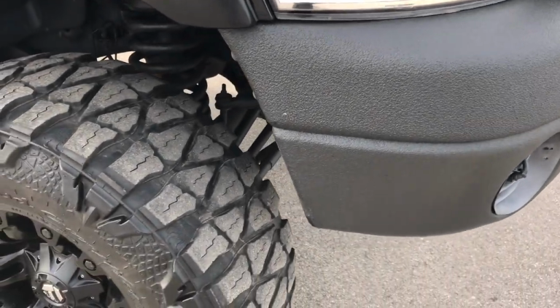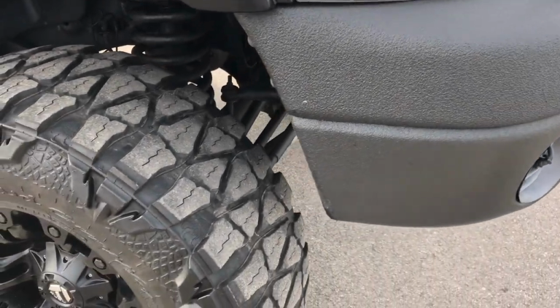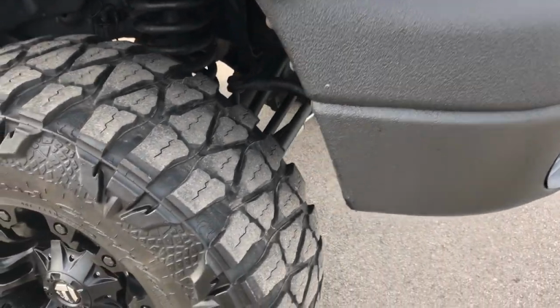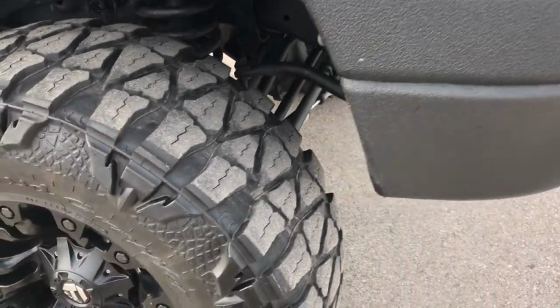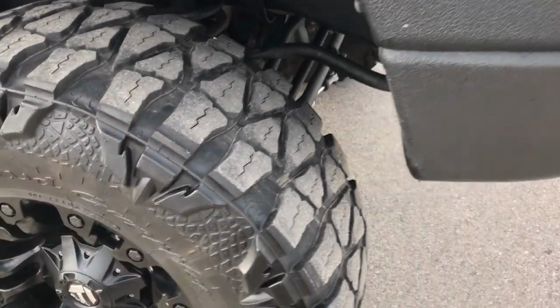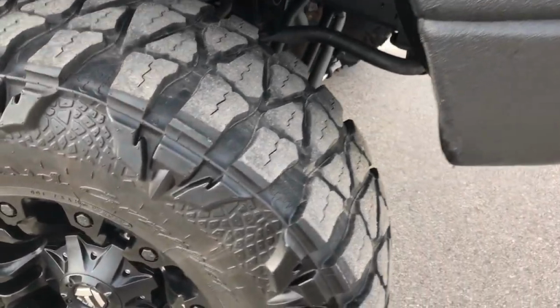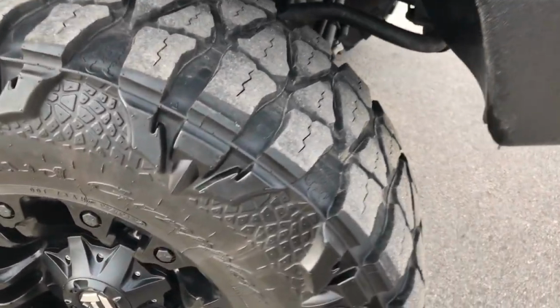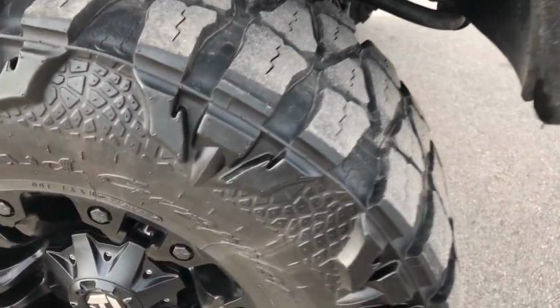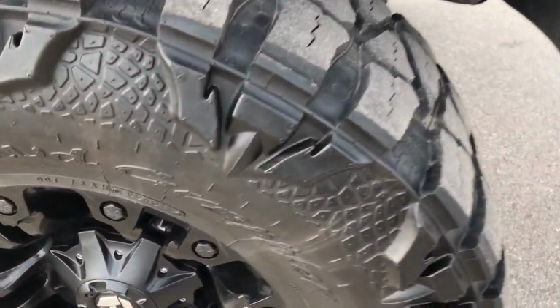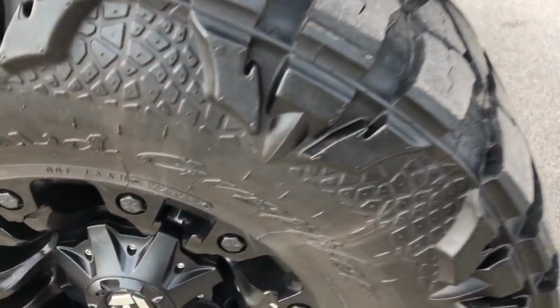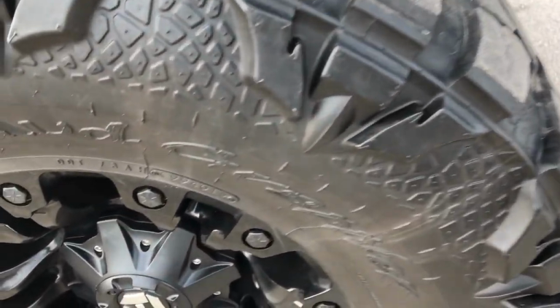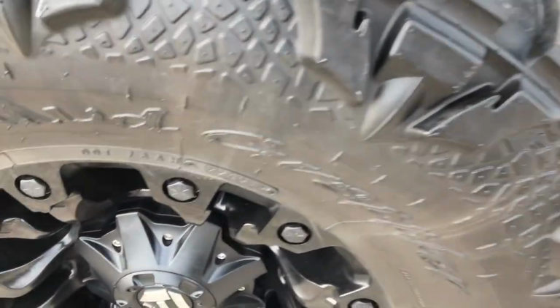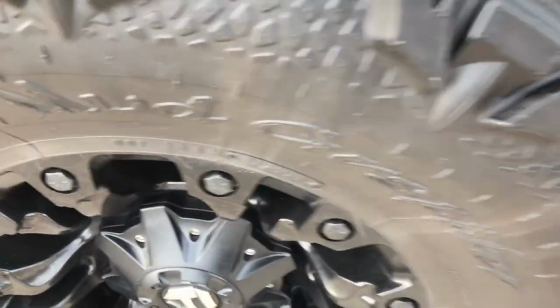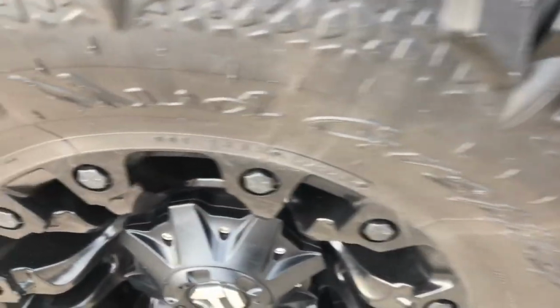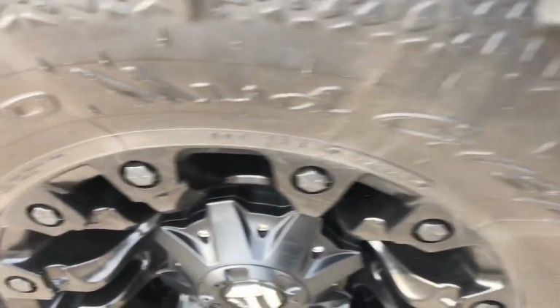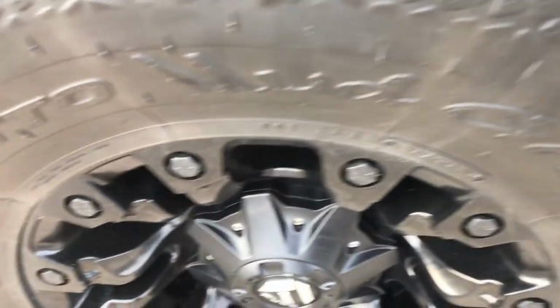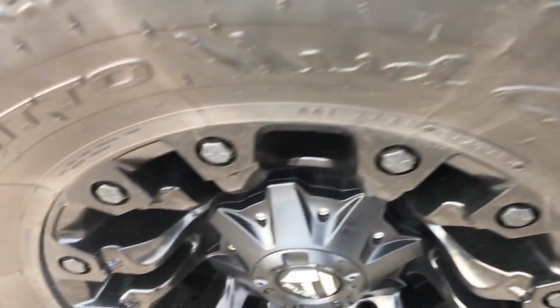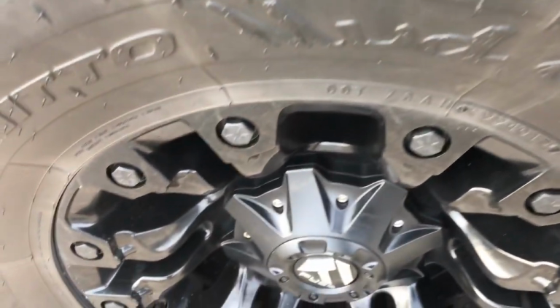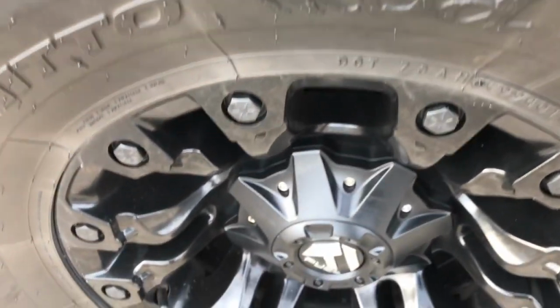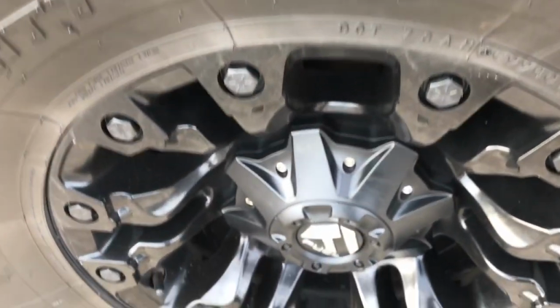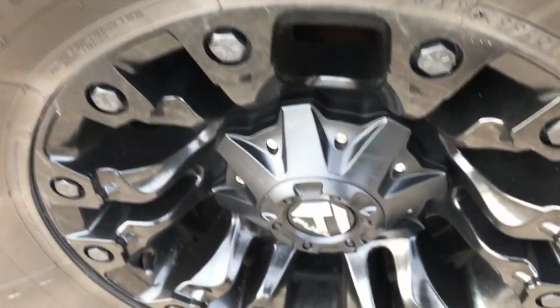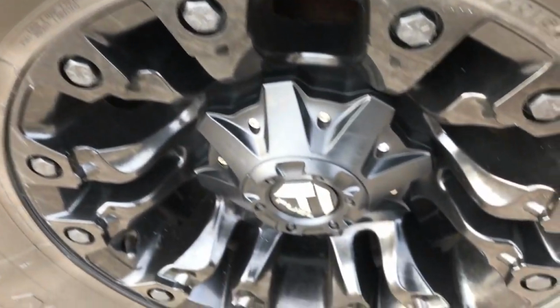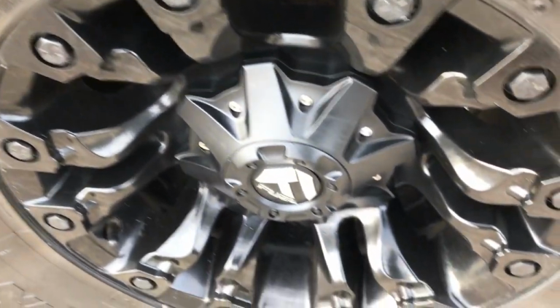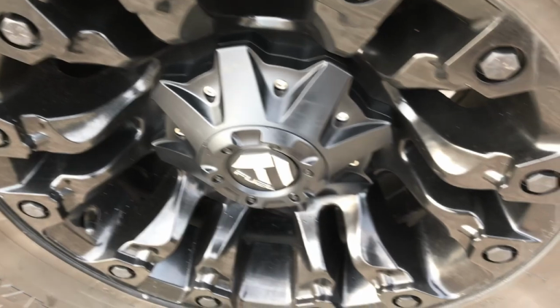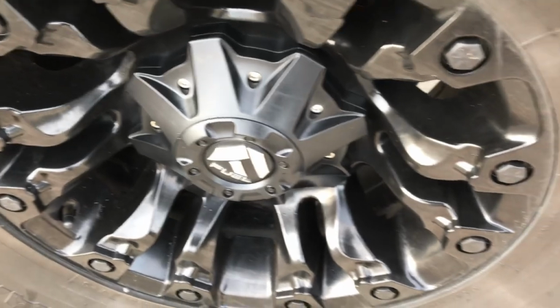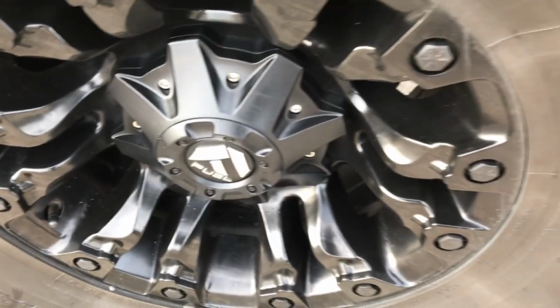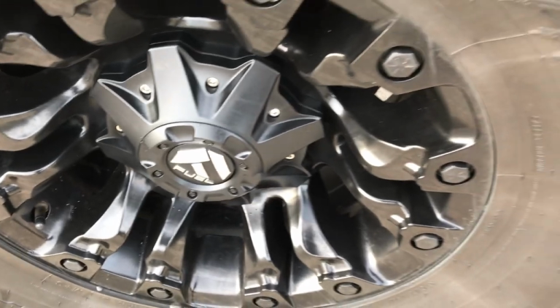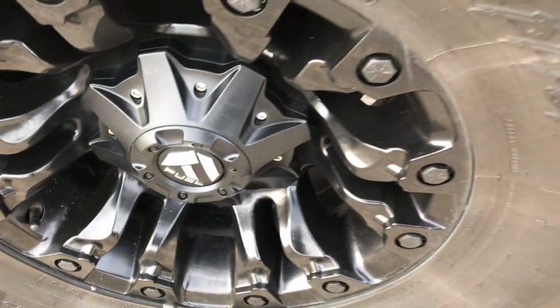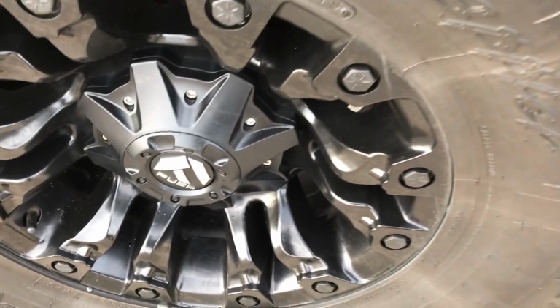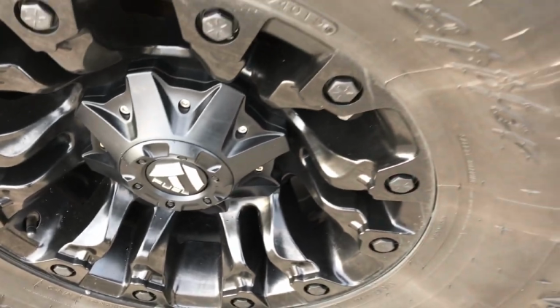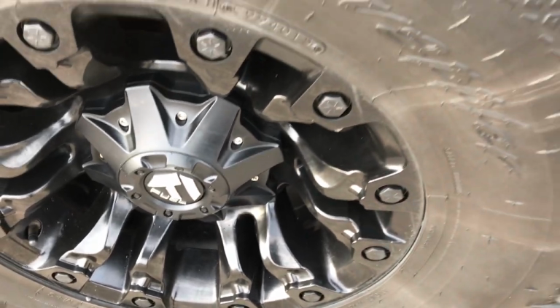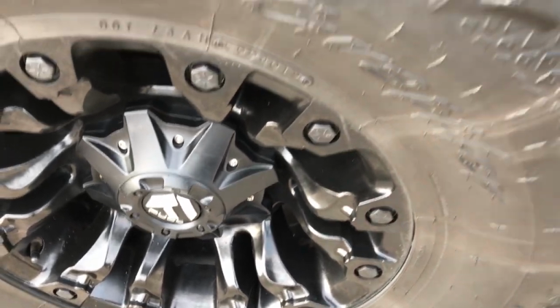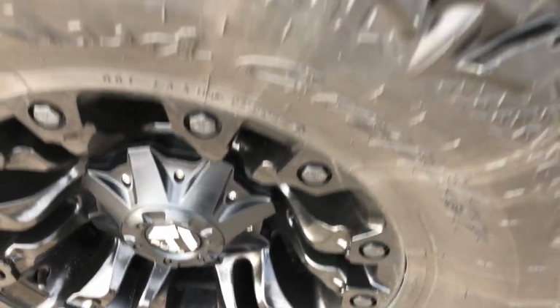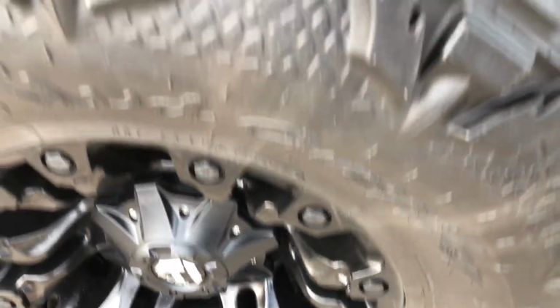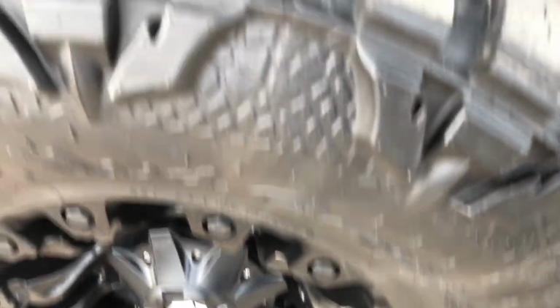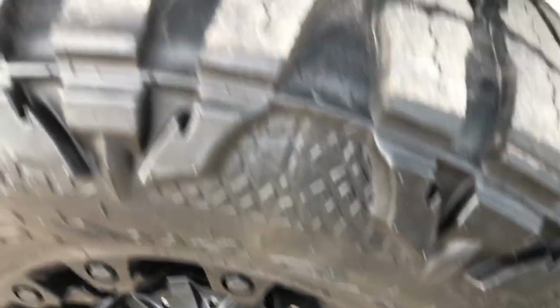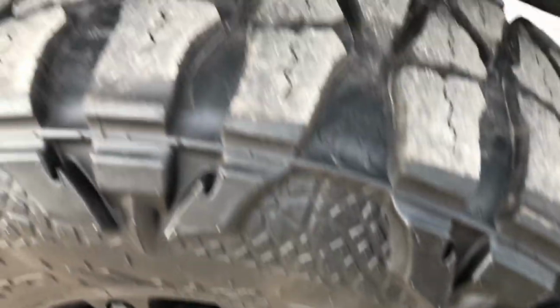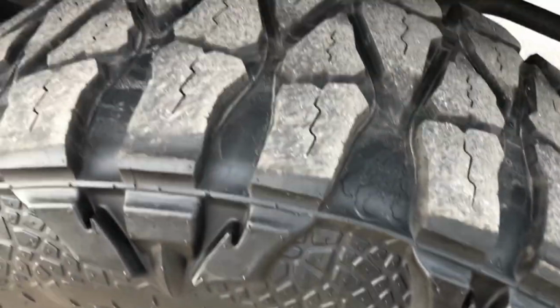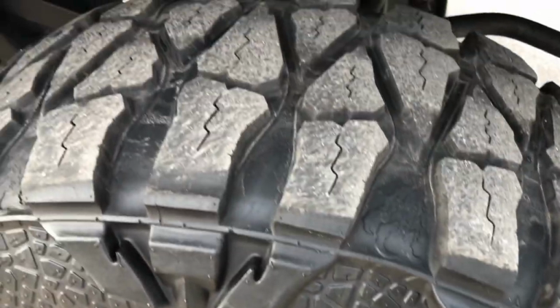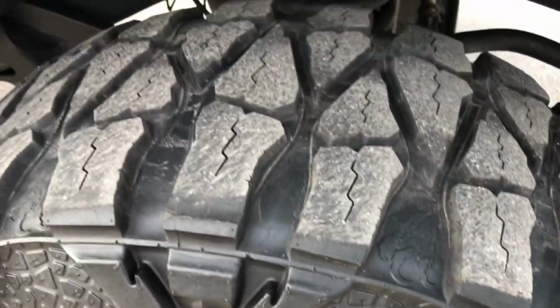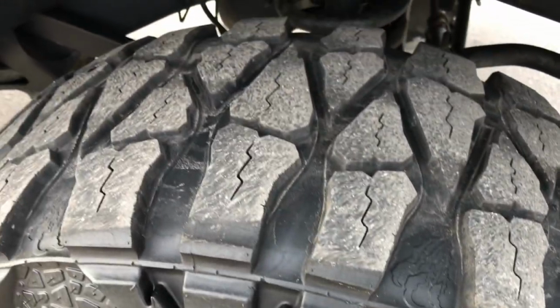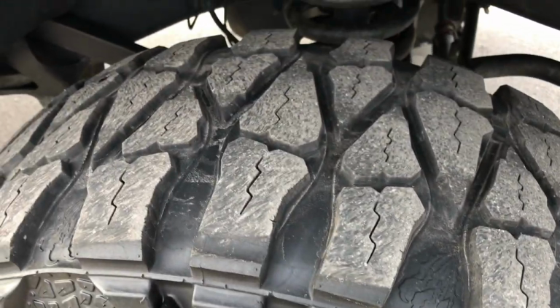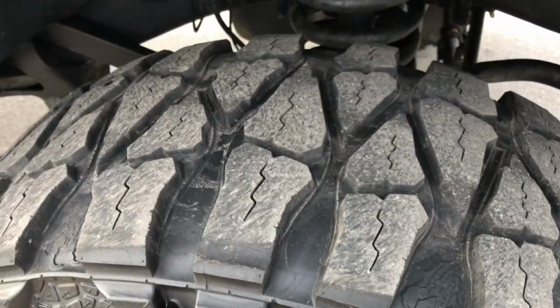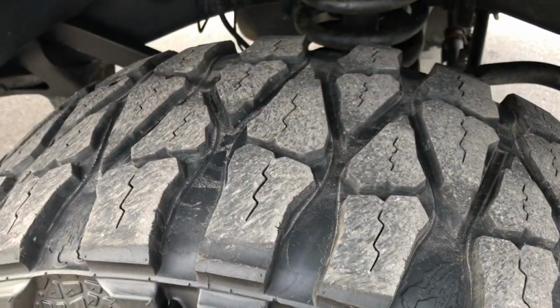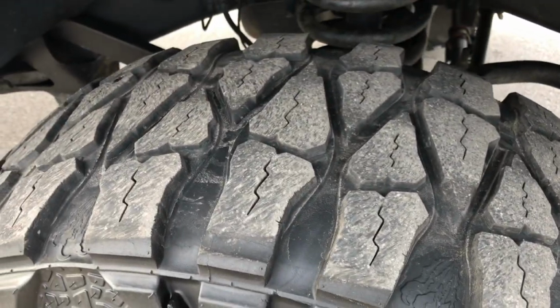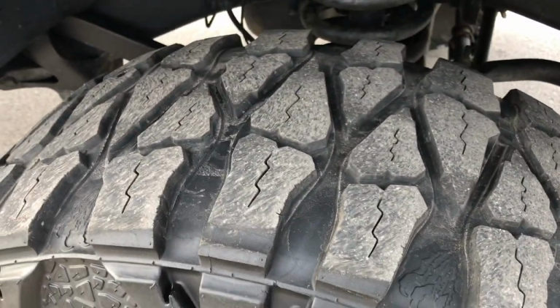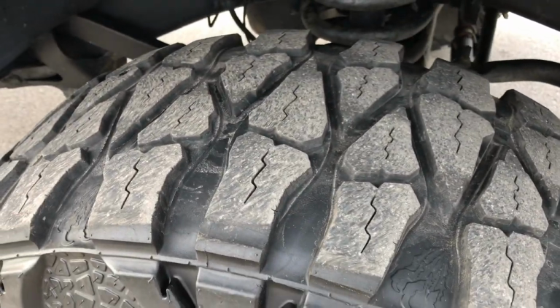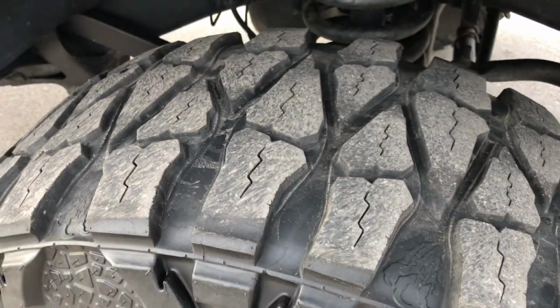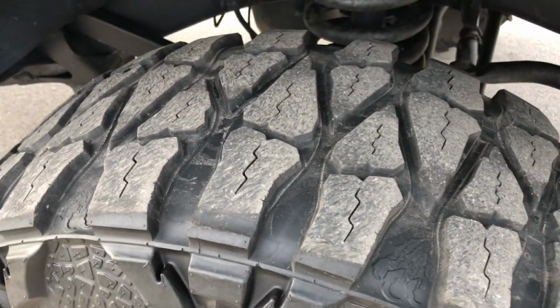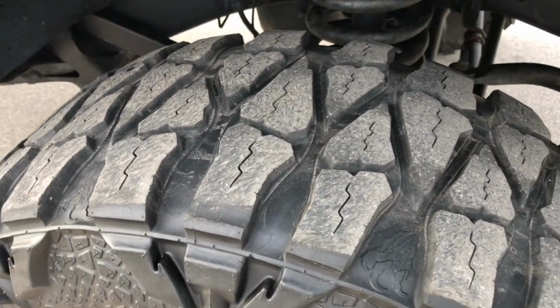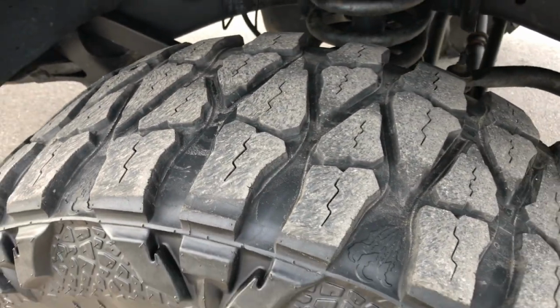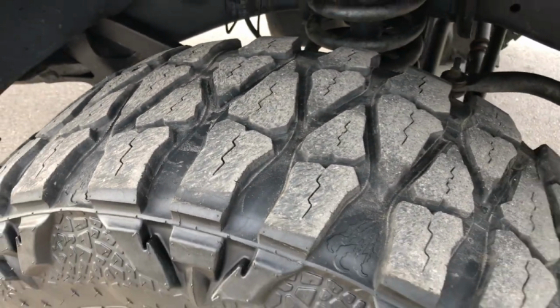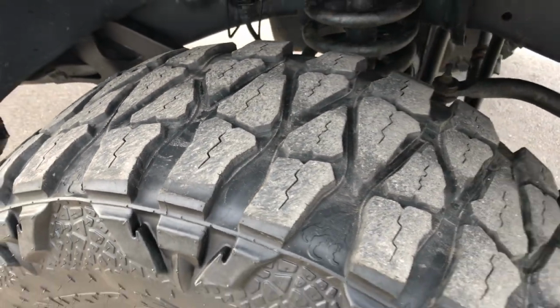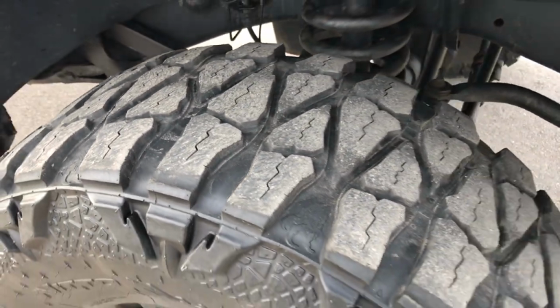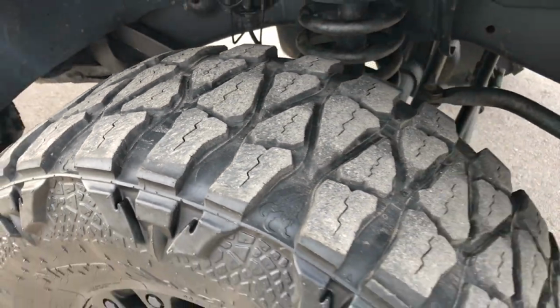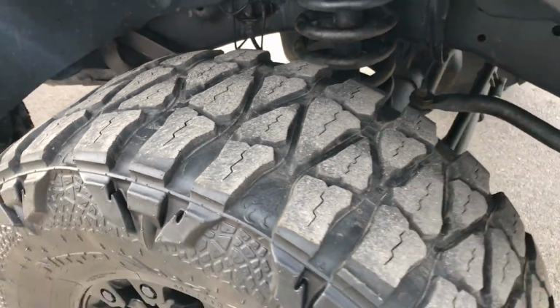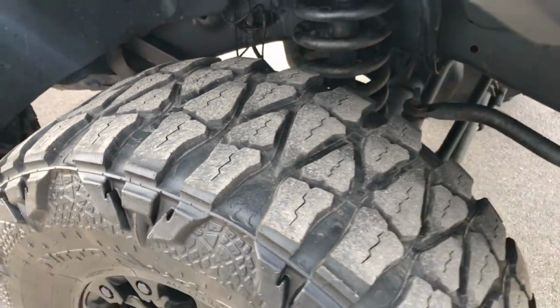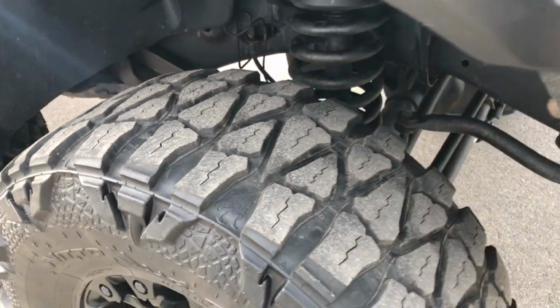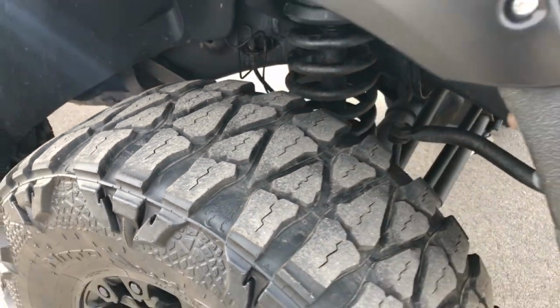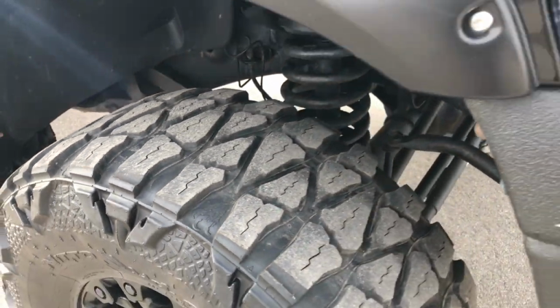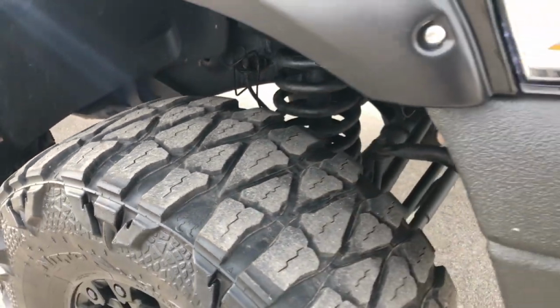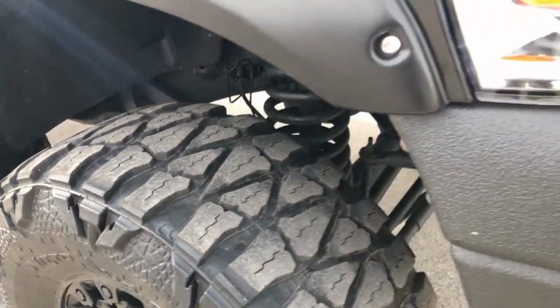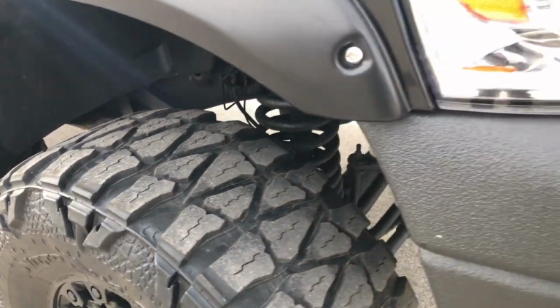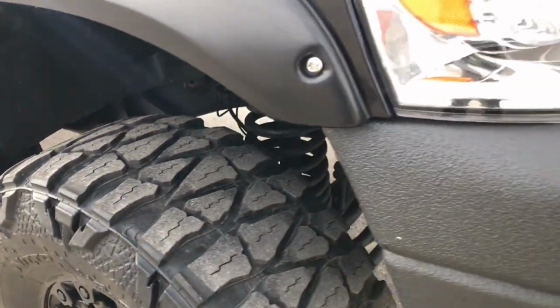The passenger side rim is in really nice condition, and that tire has just as much tread as the driver side.